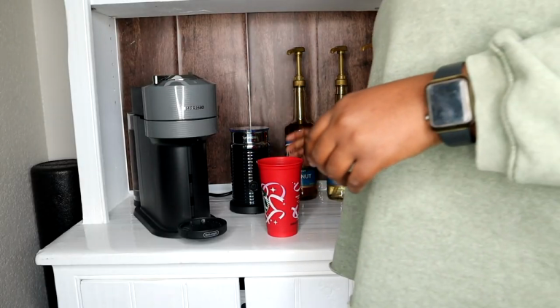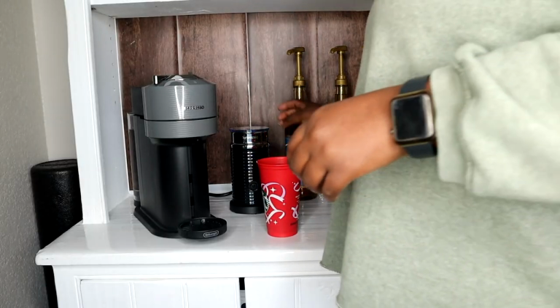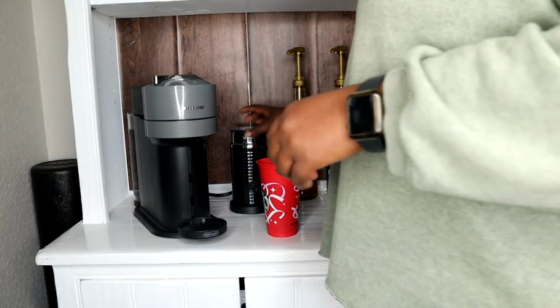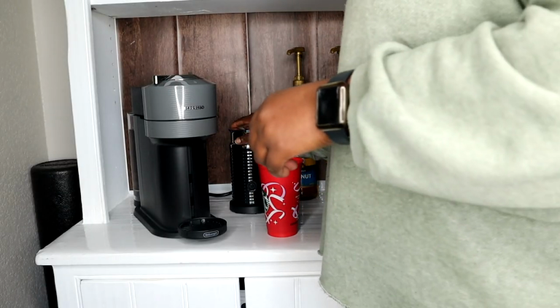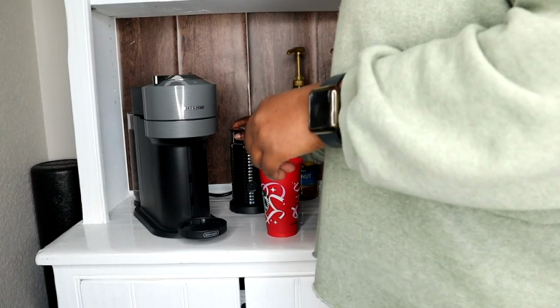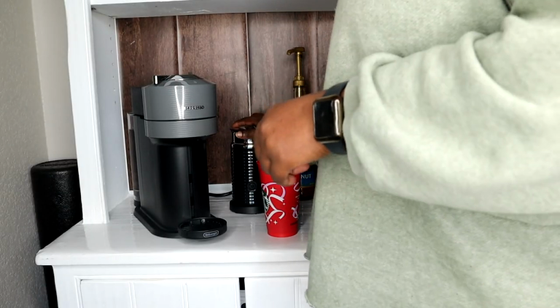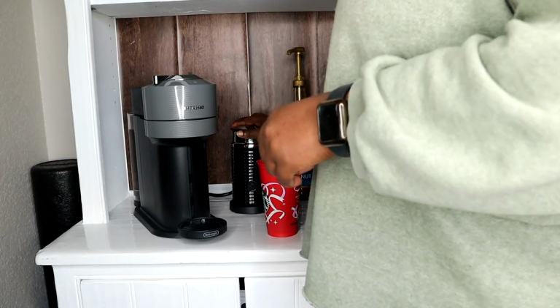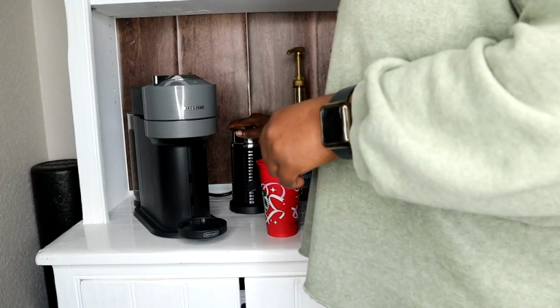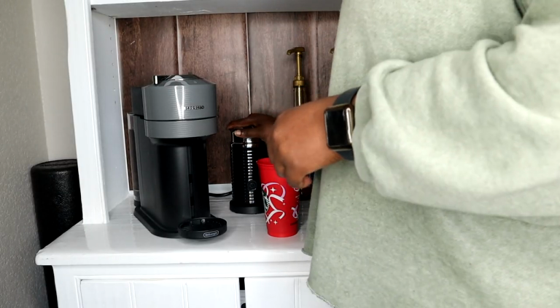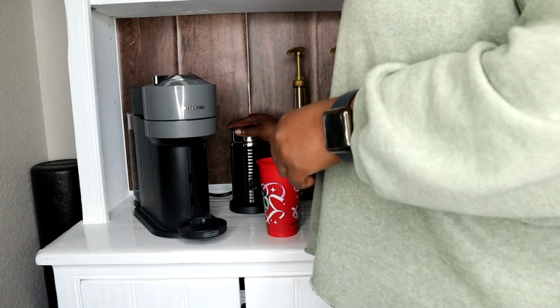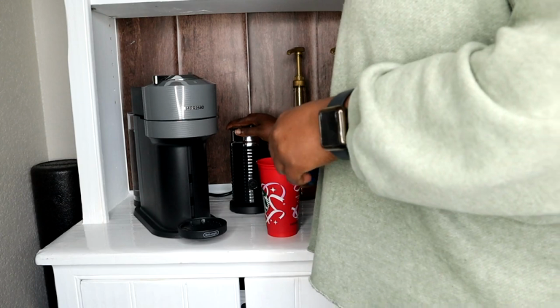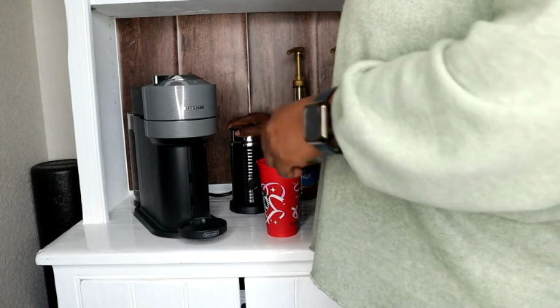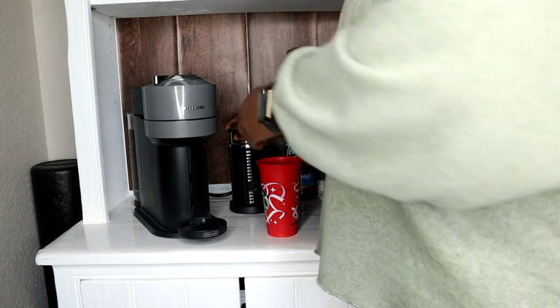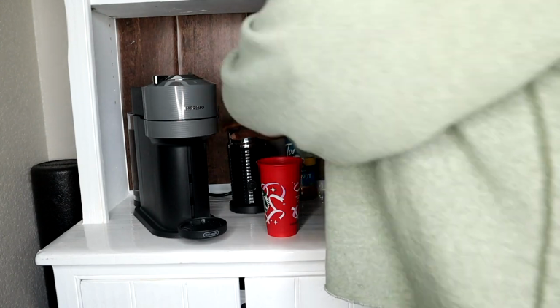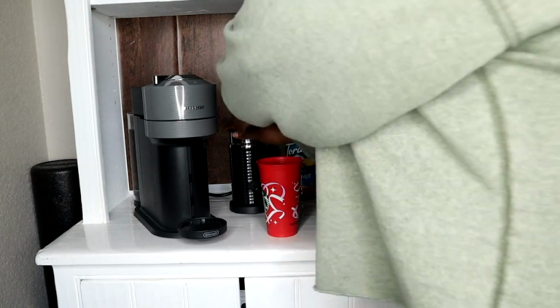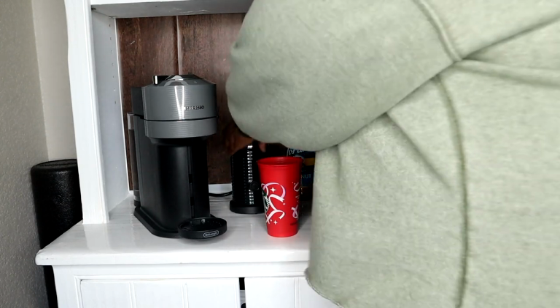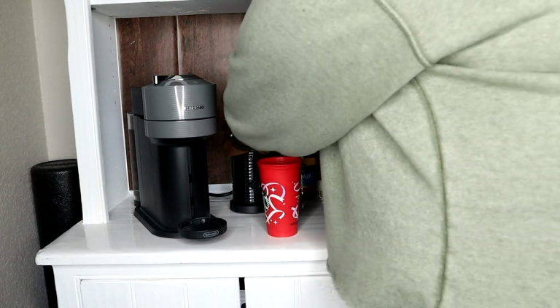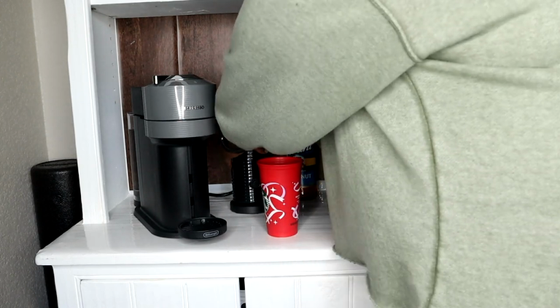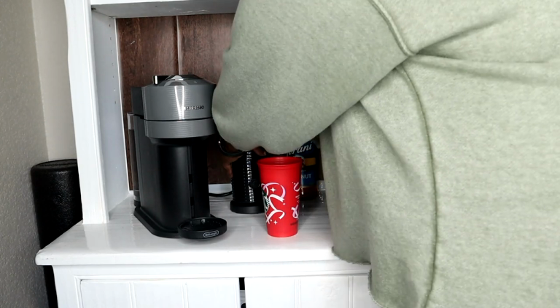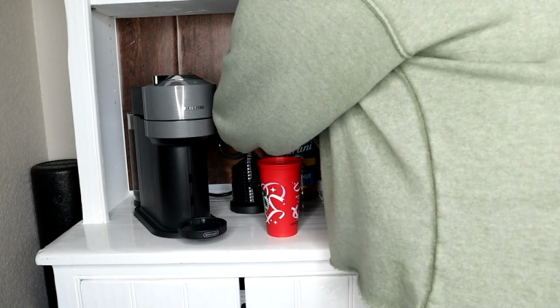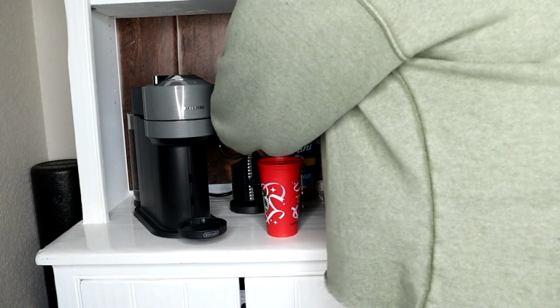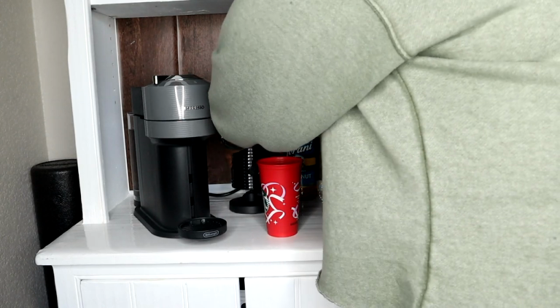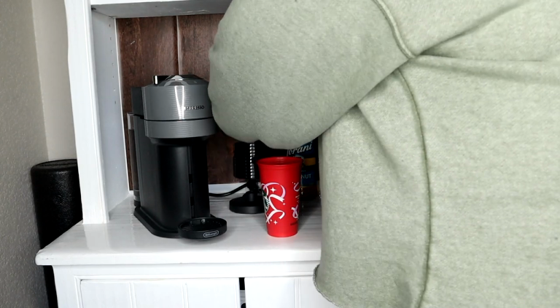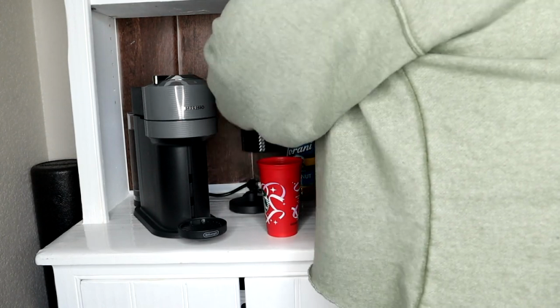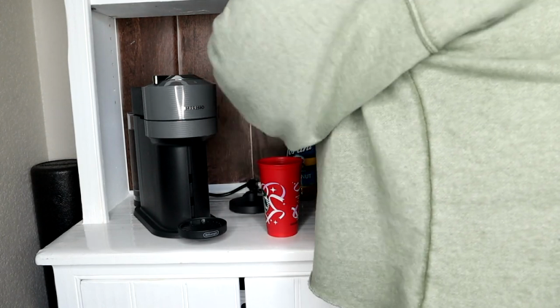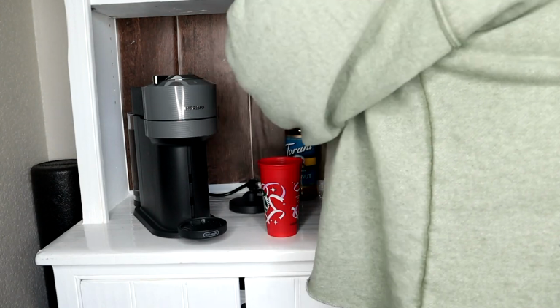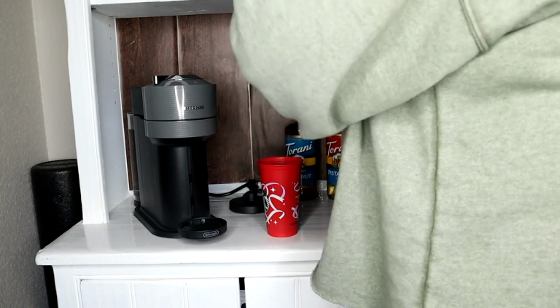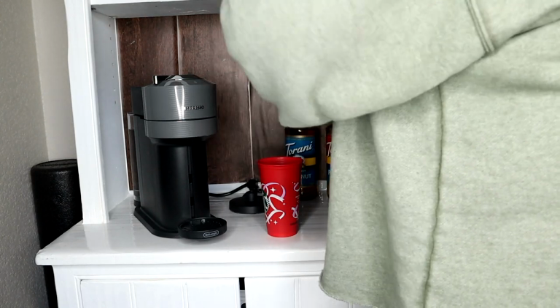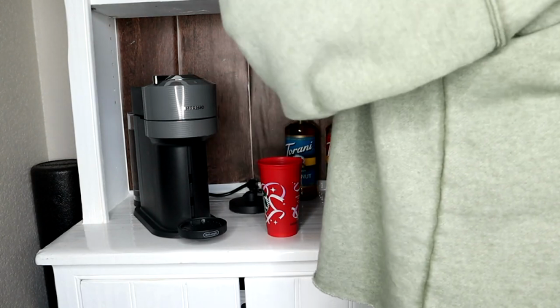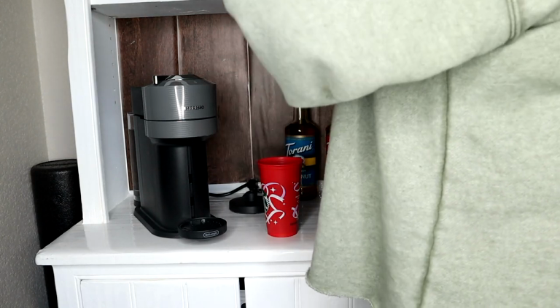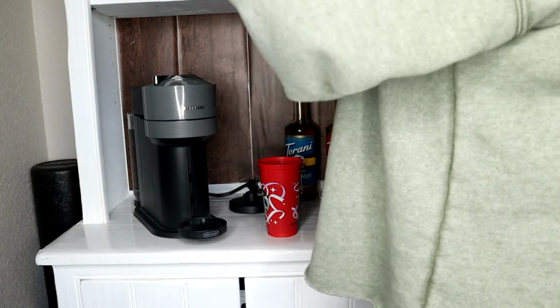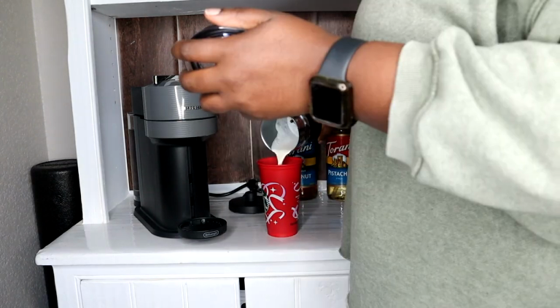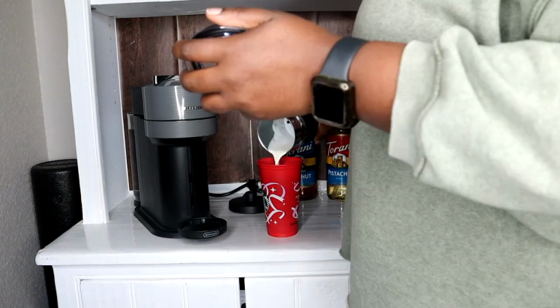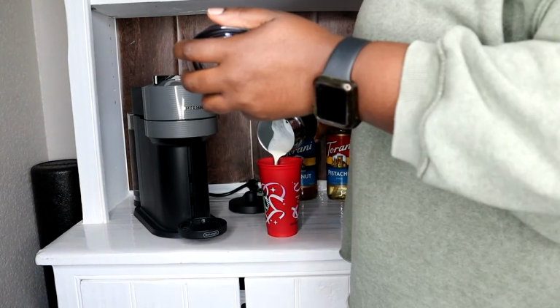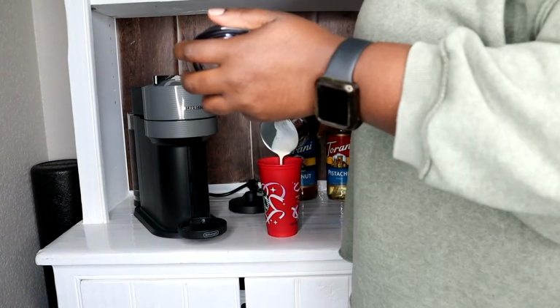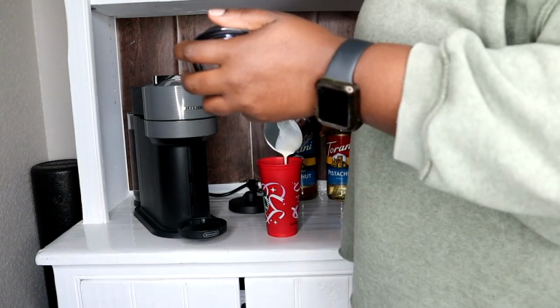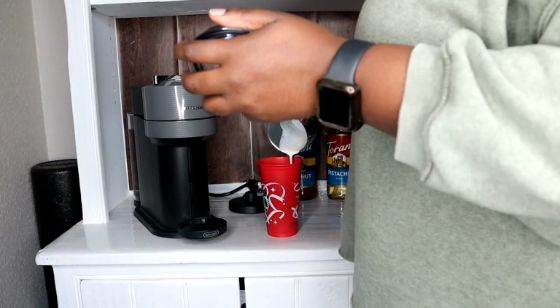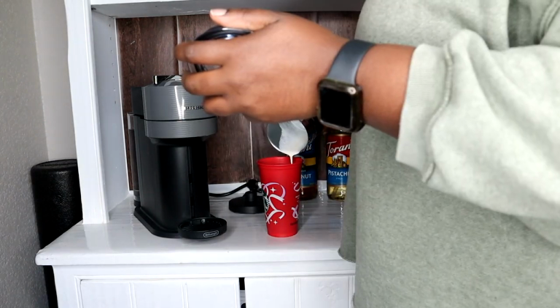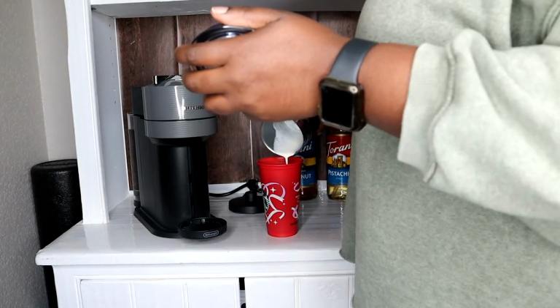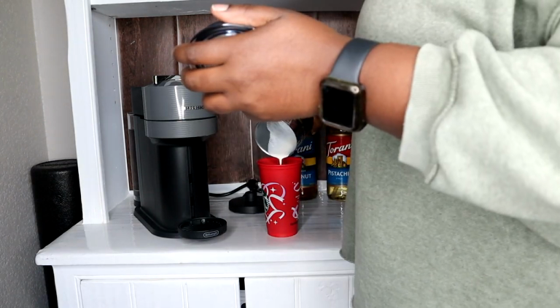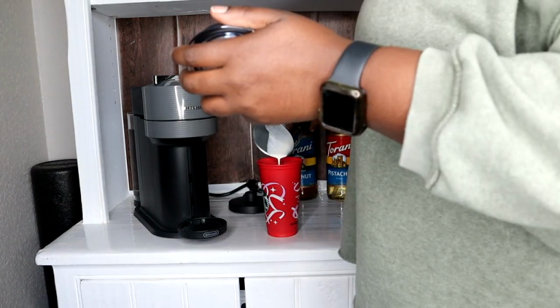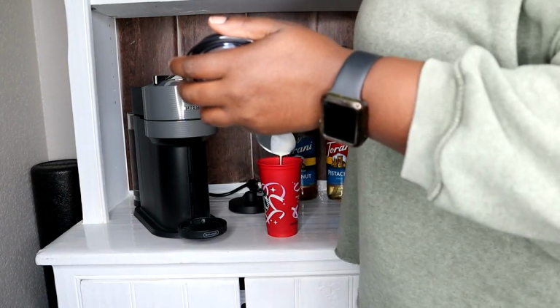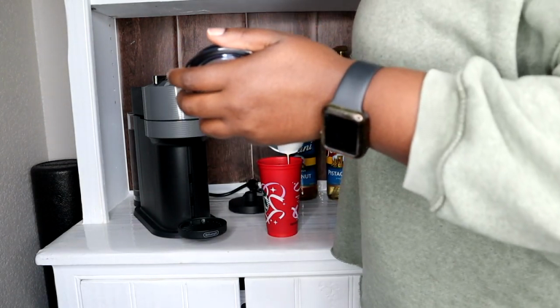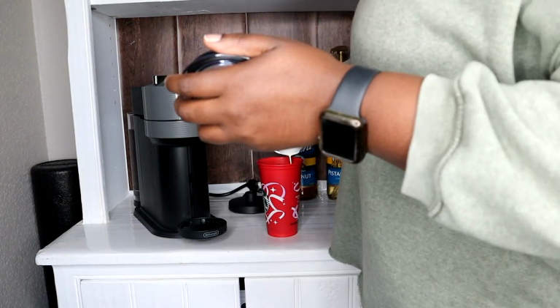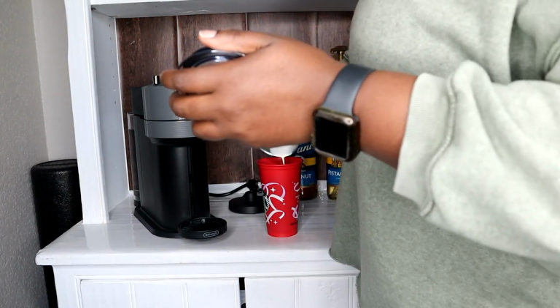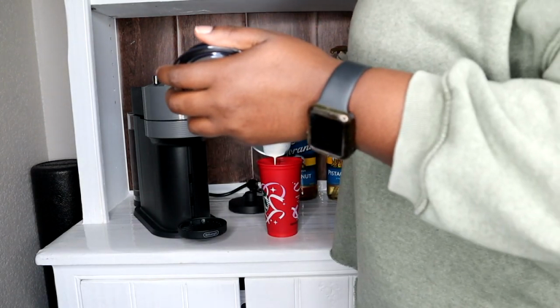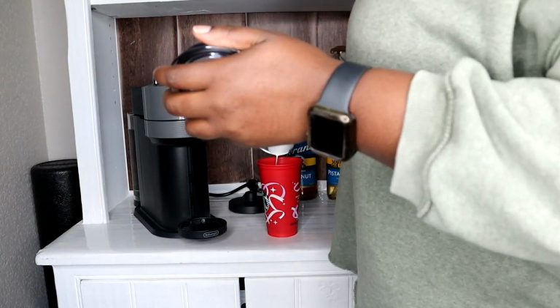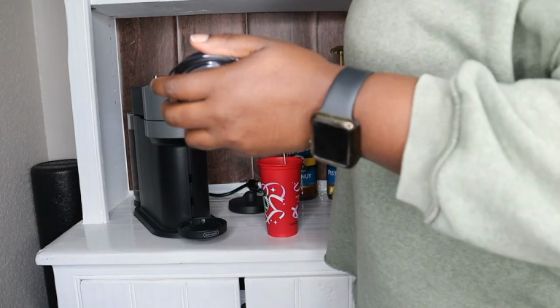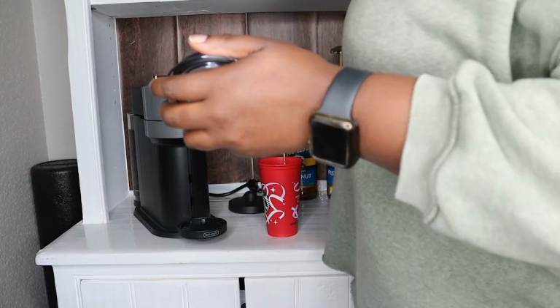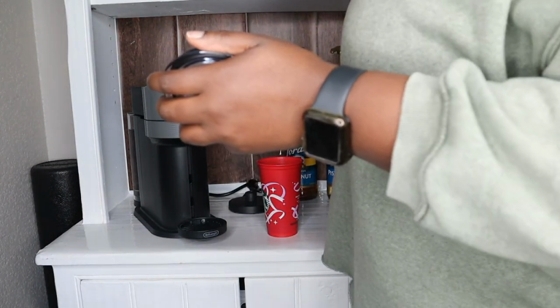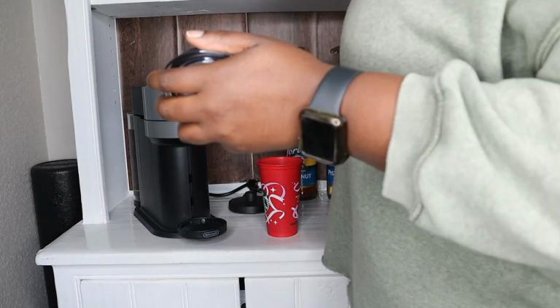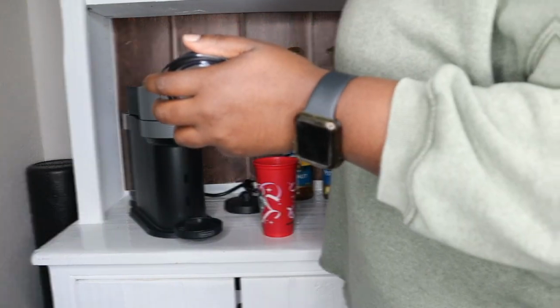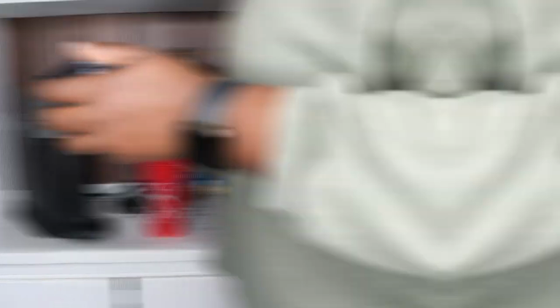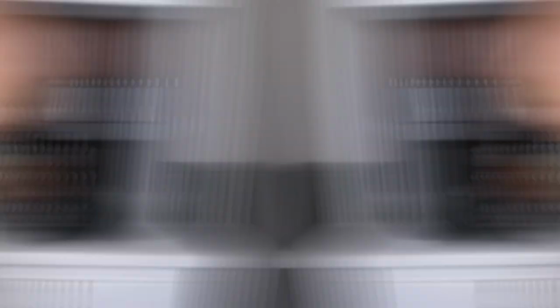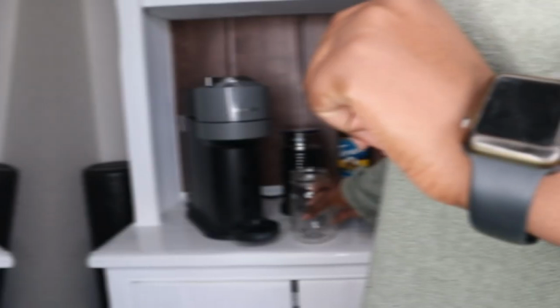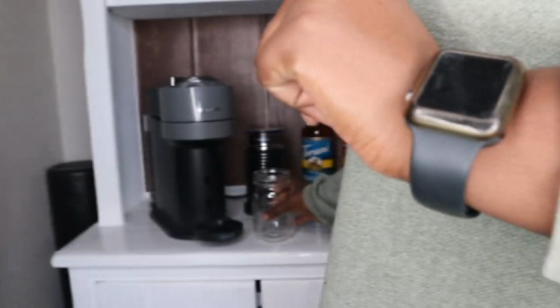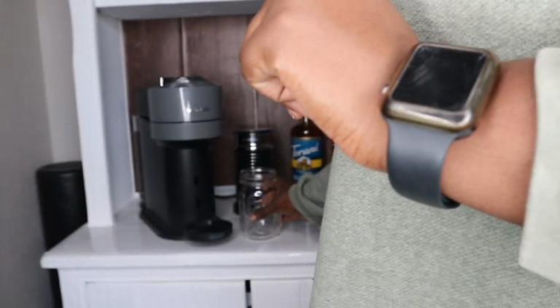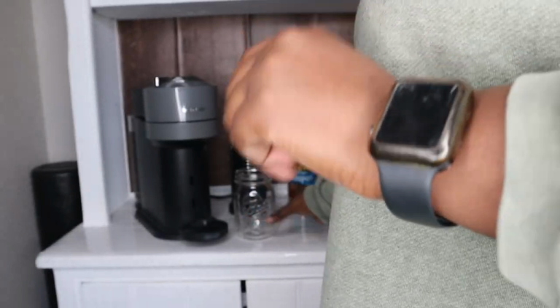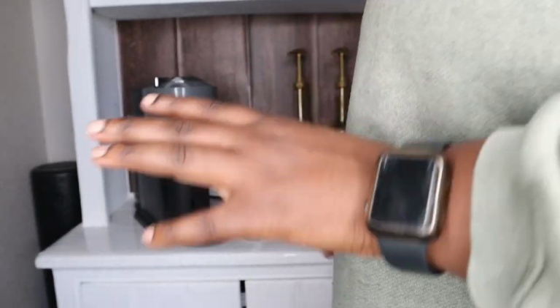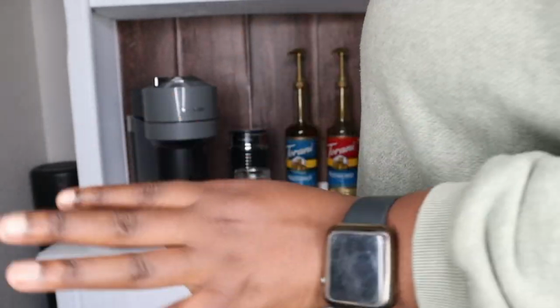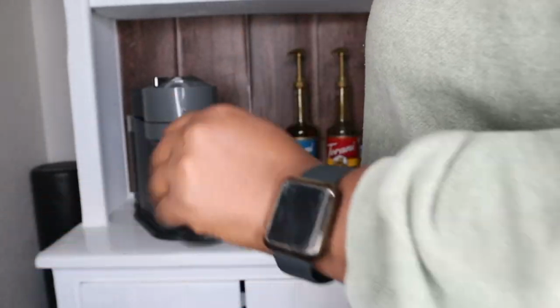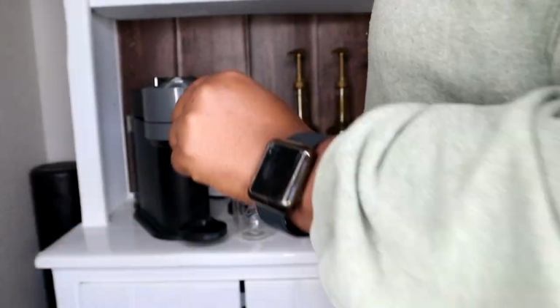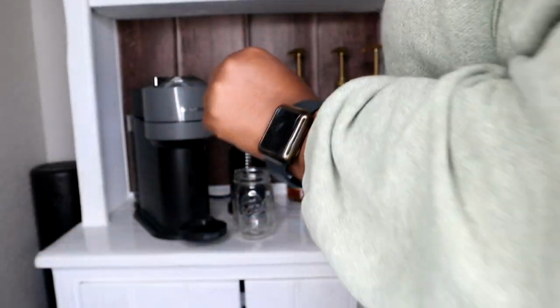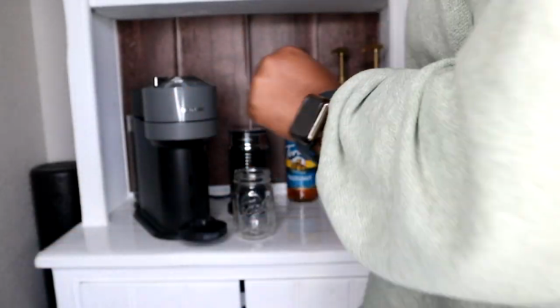Let's pour in his little froth milk. Okay, yours looks pretty good. Okay guys, we're going to make mine.